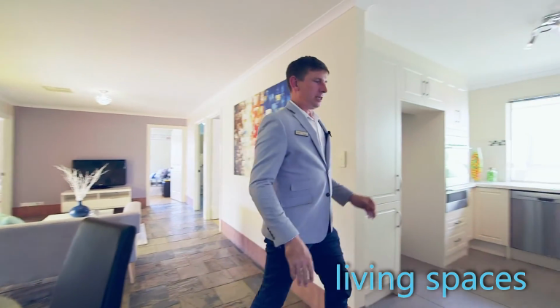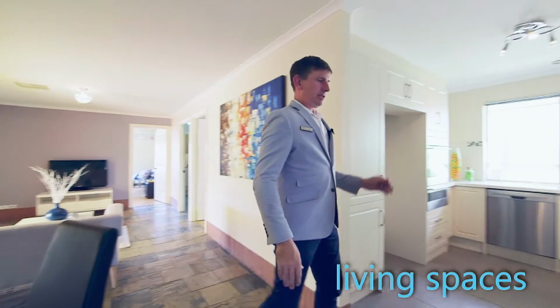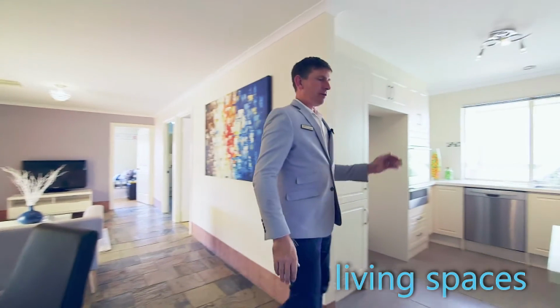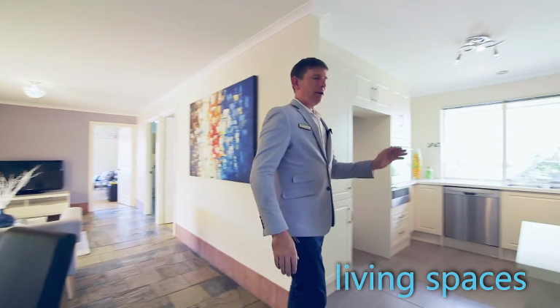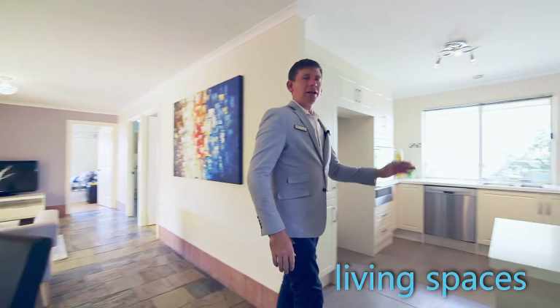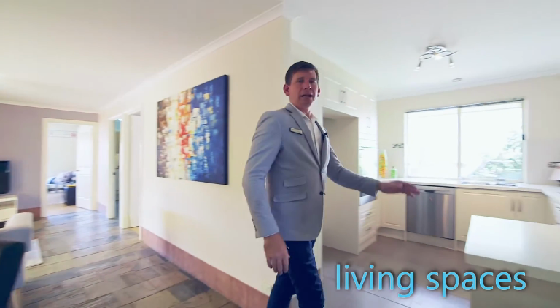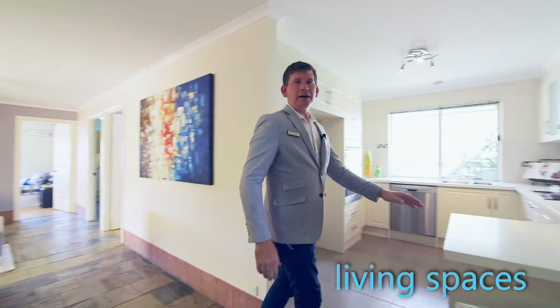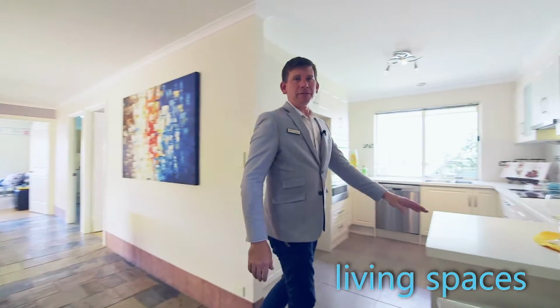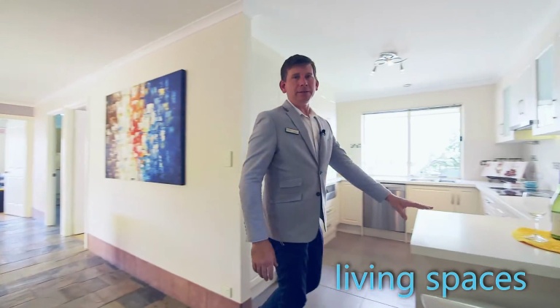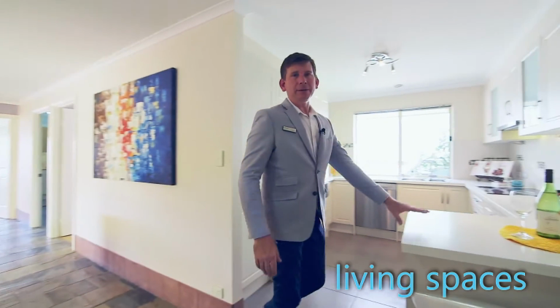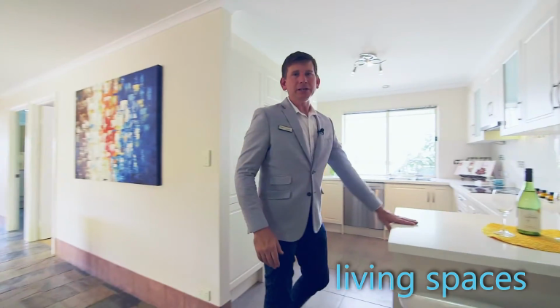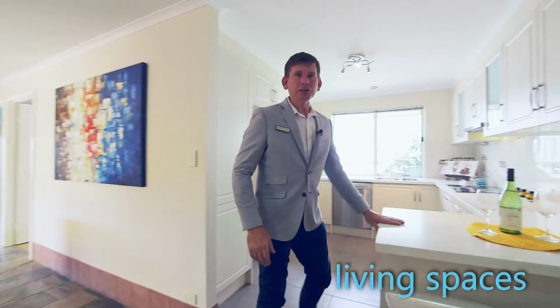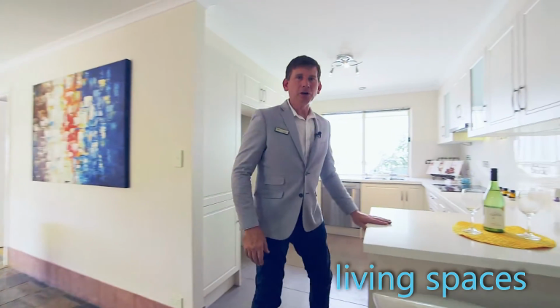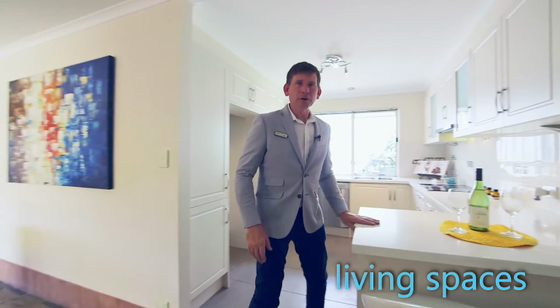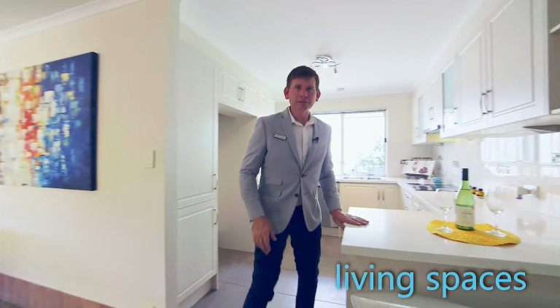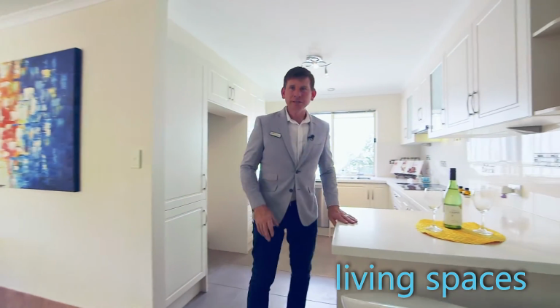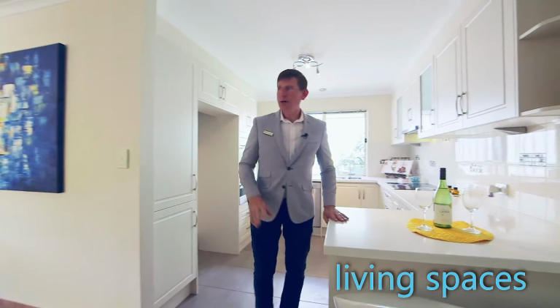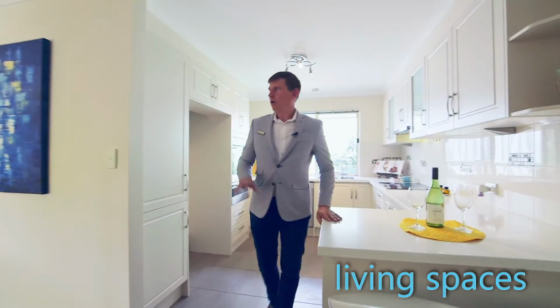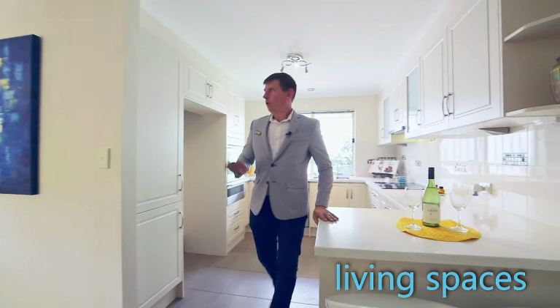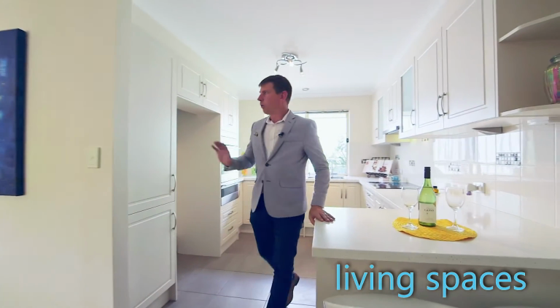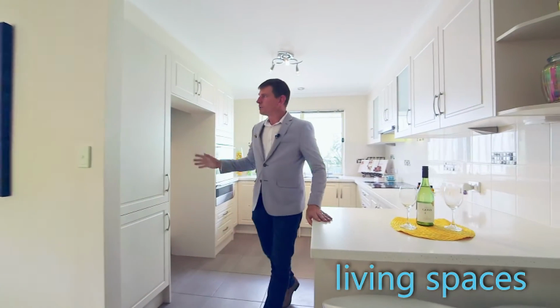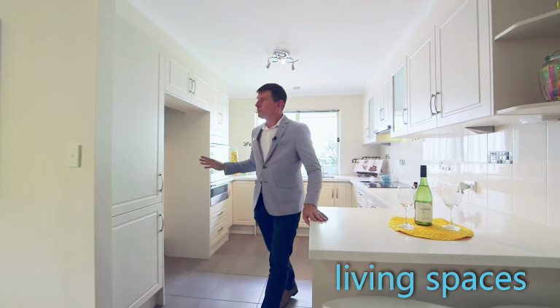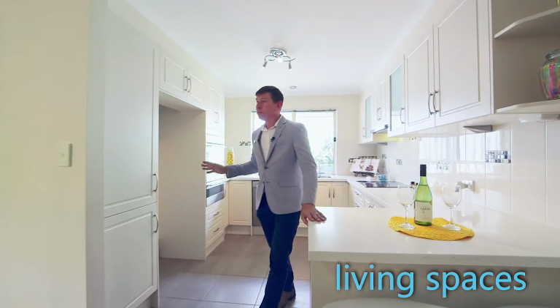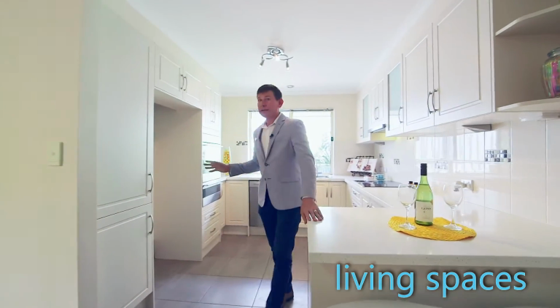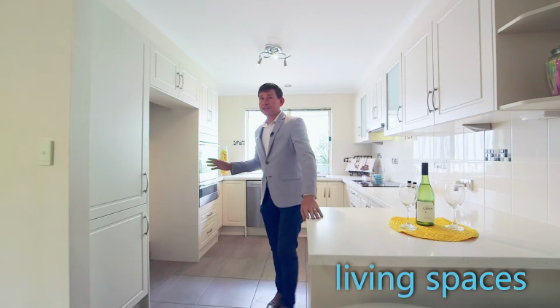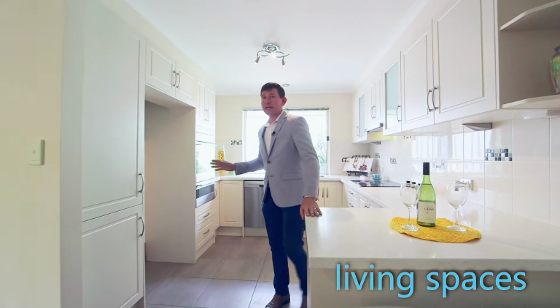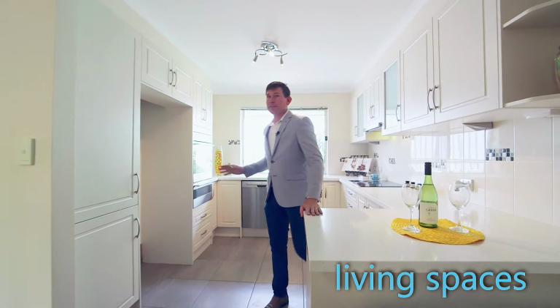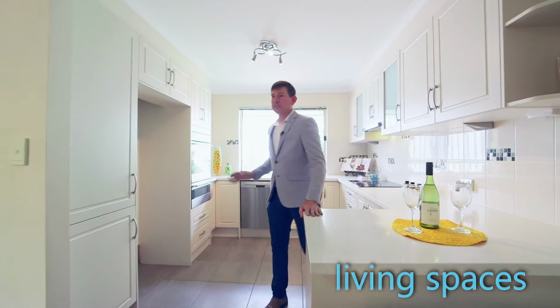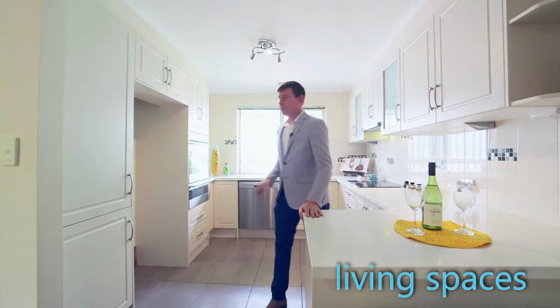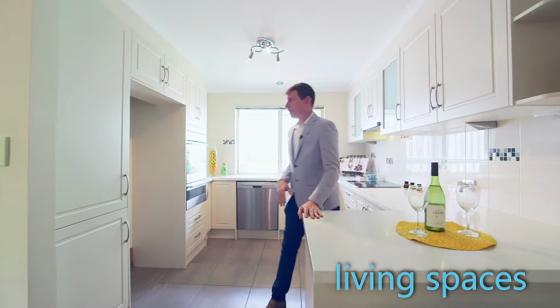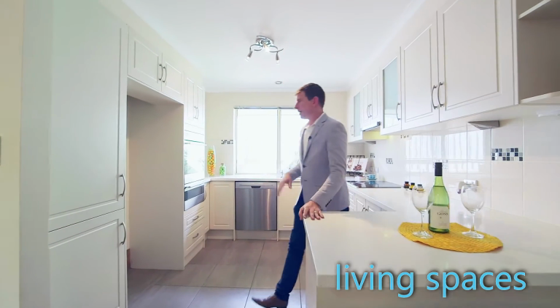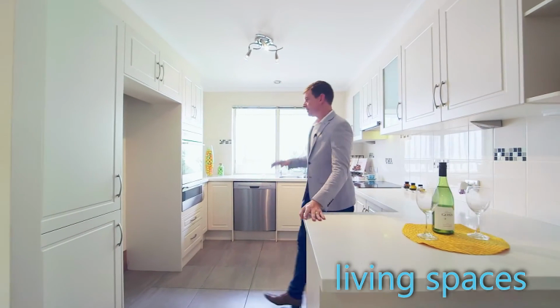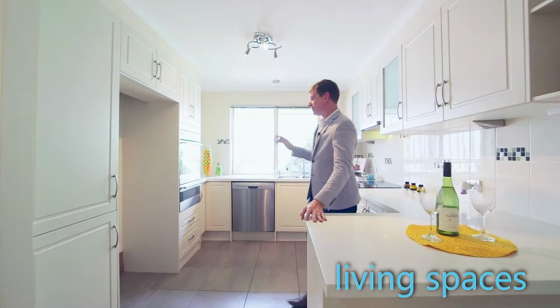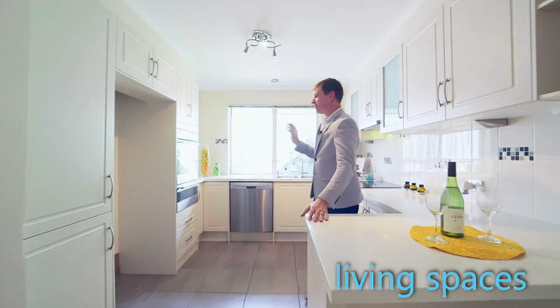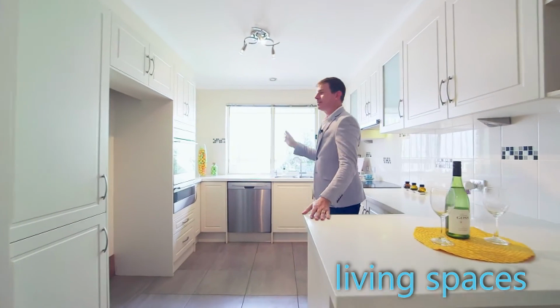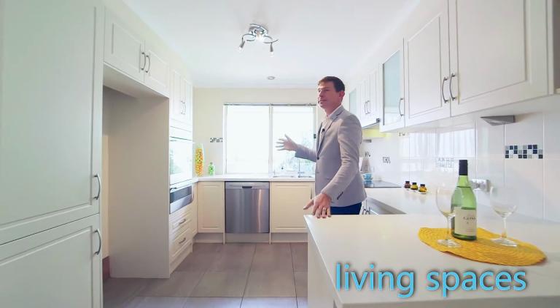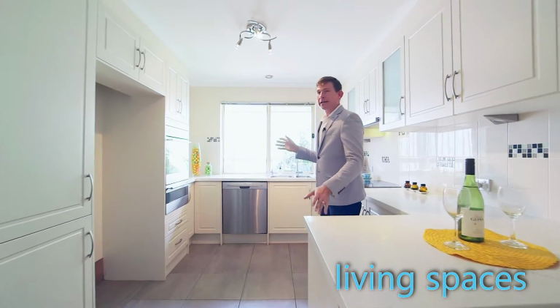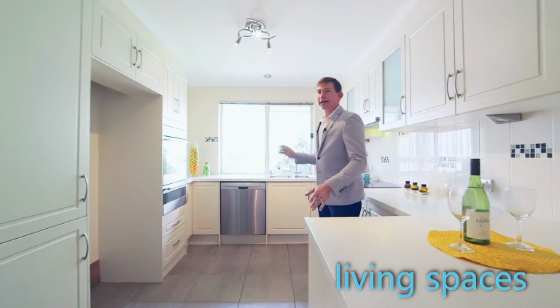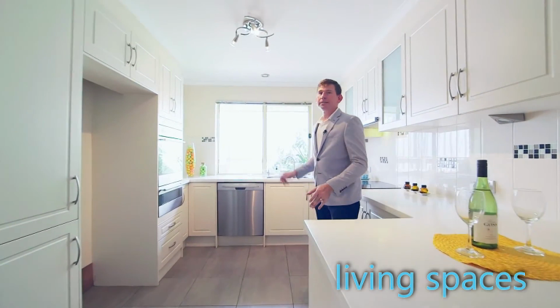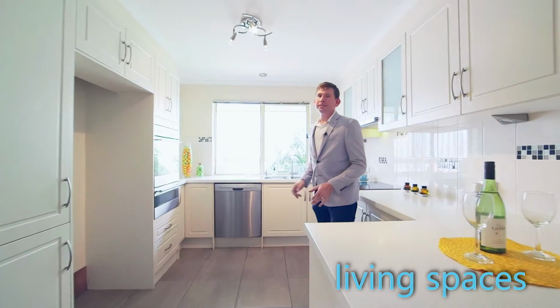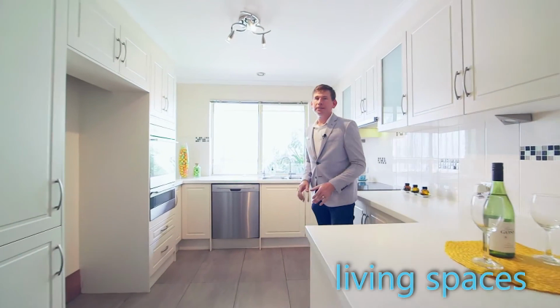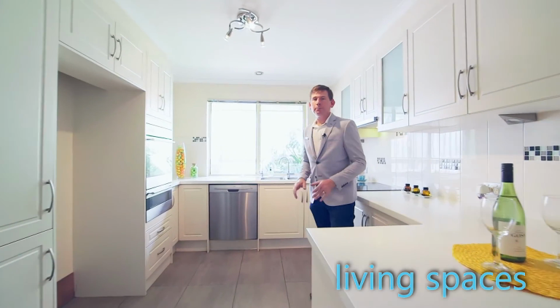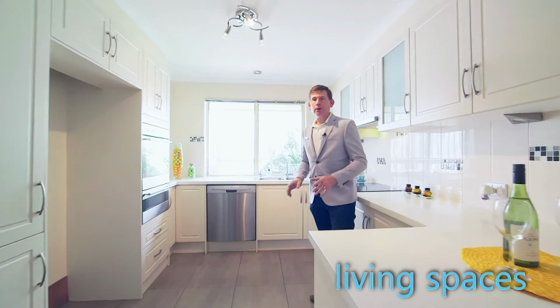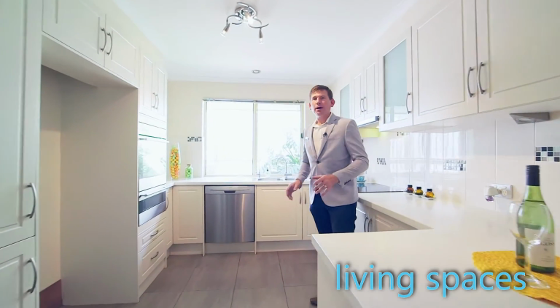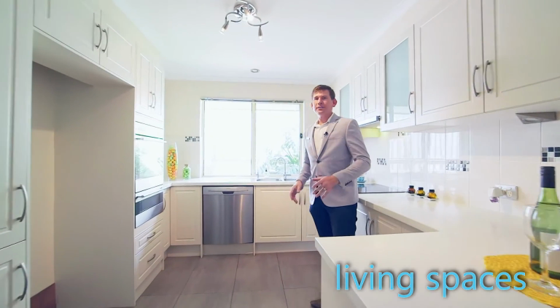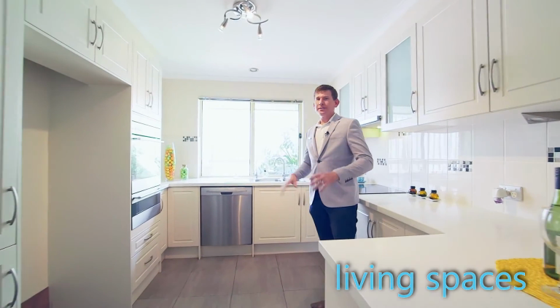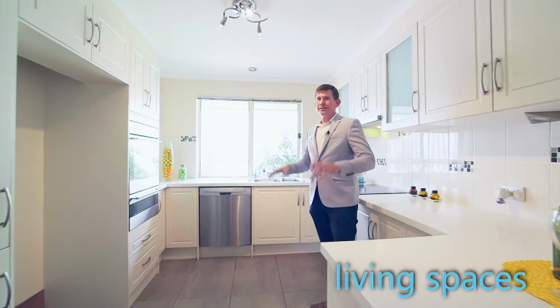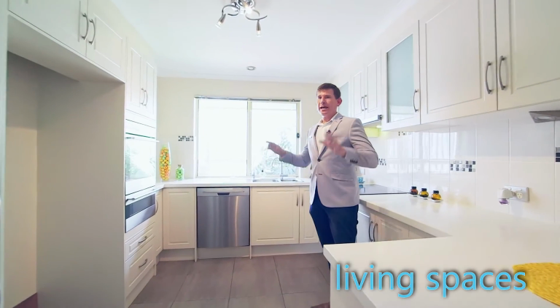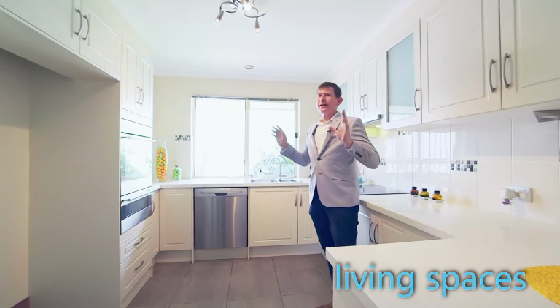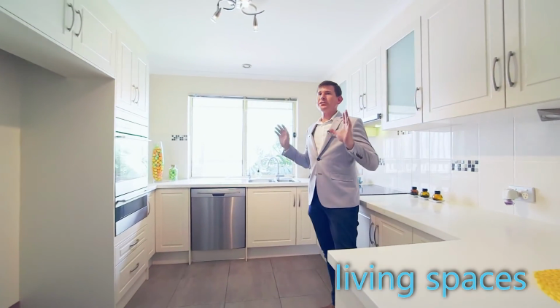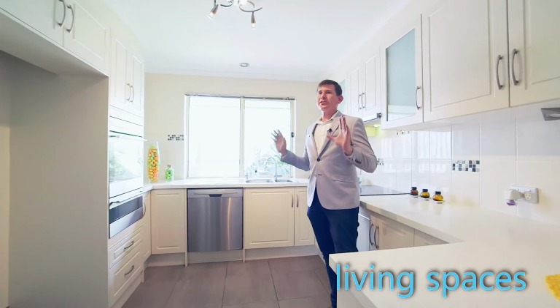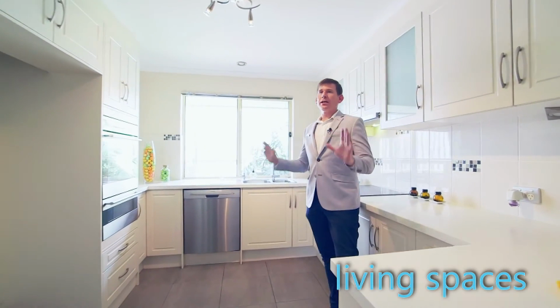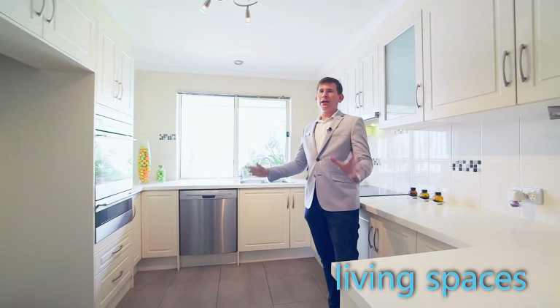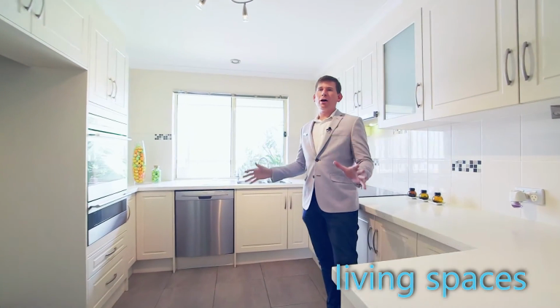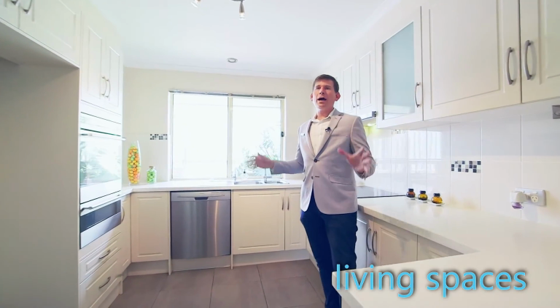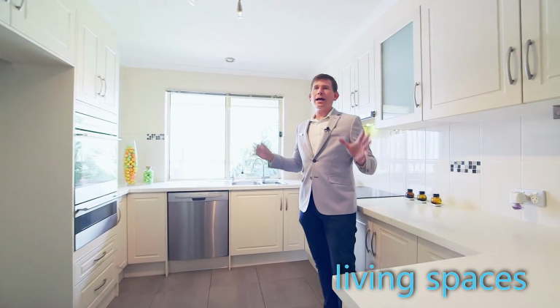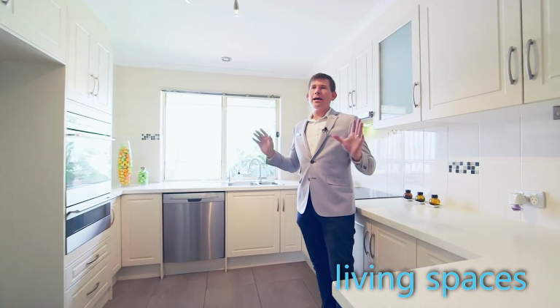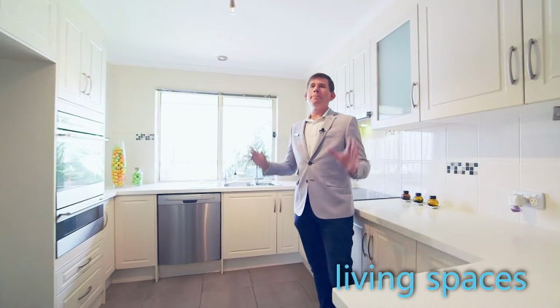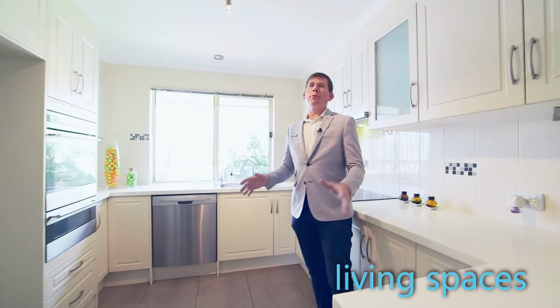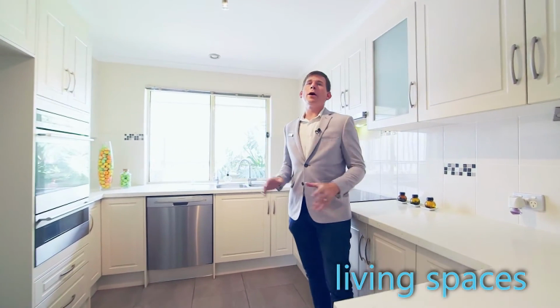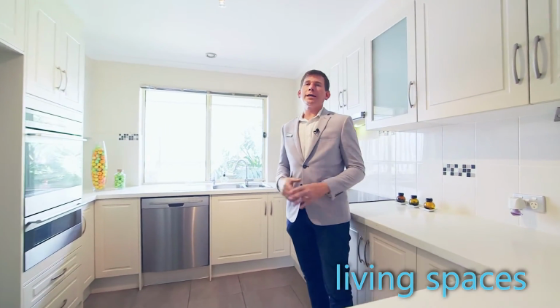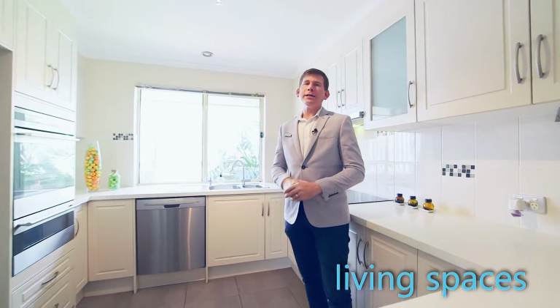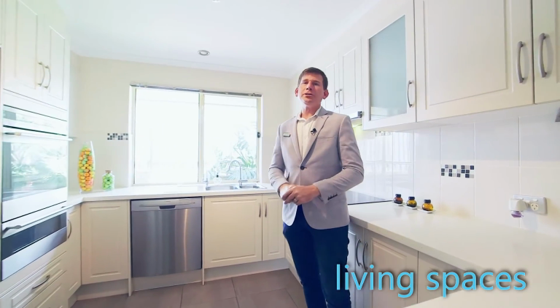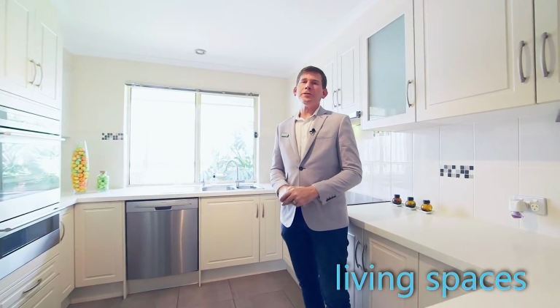You've got lovely bench tops, awesome amounts of cupboard space, stainless steel appliances, and it's just a light and bright kitchen.